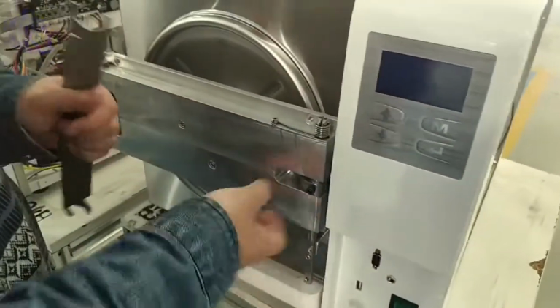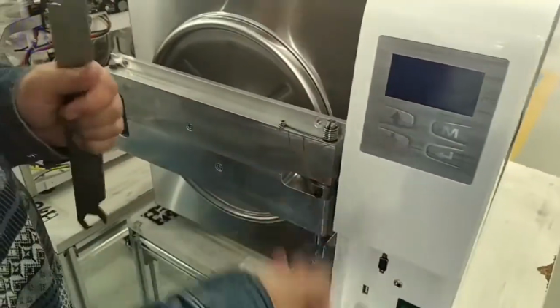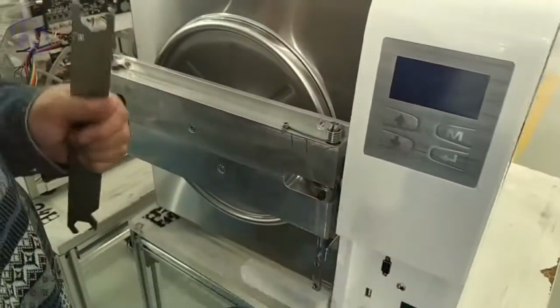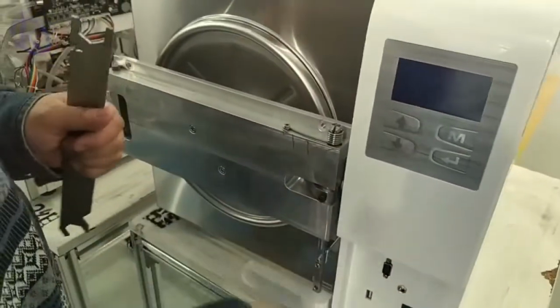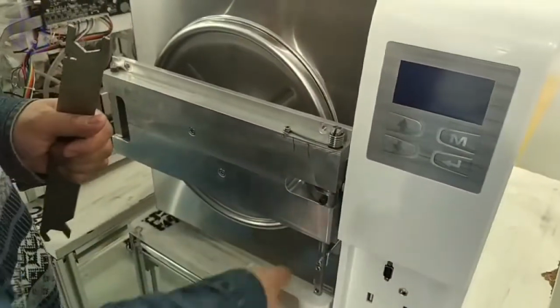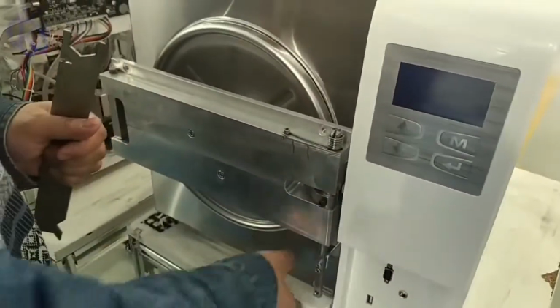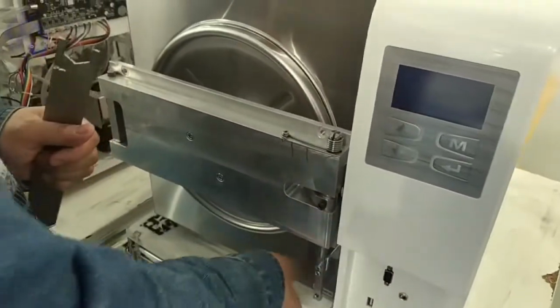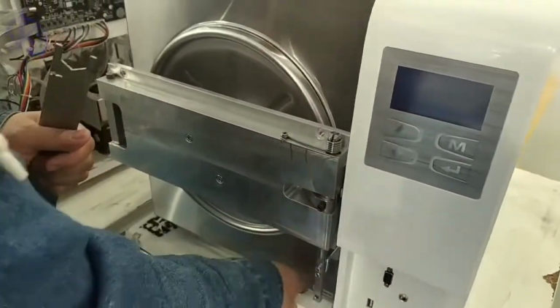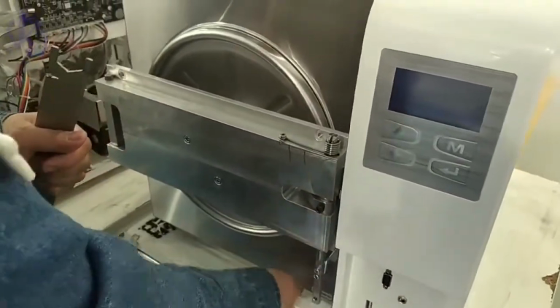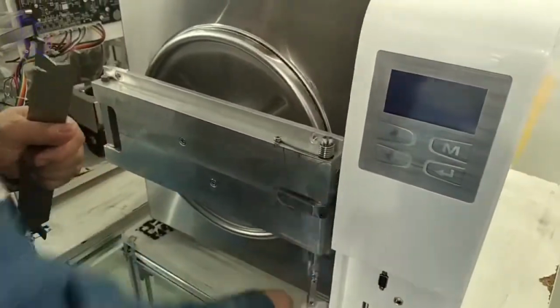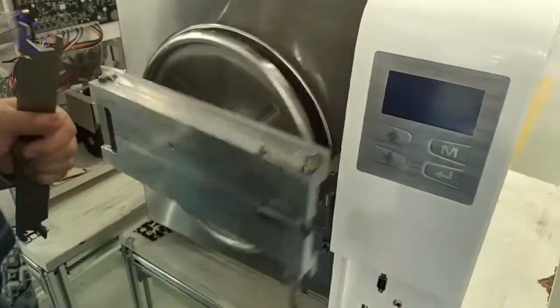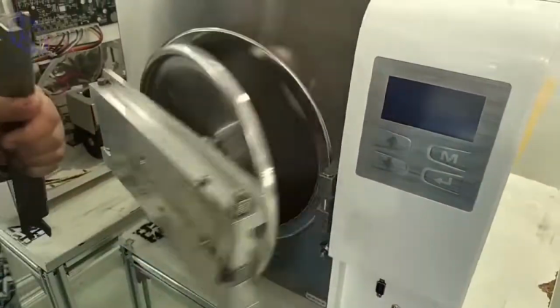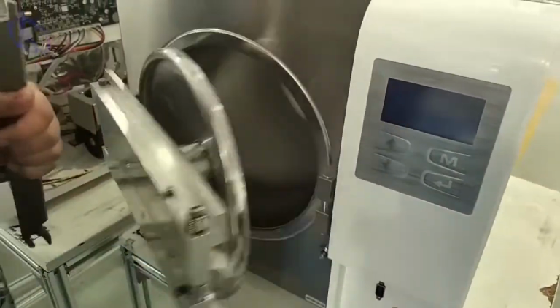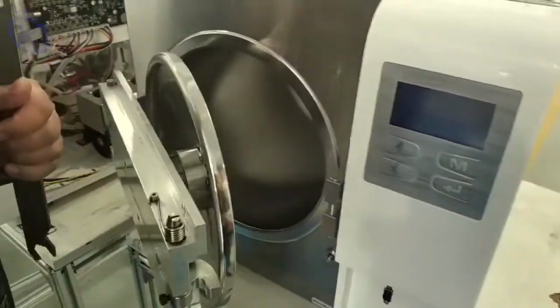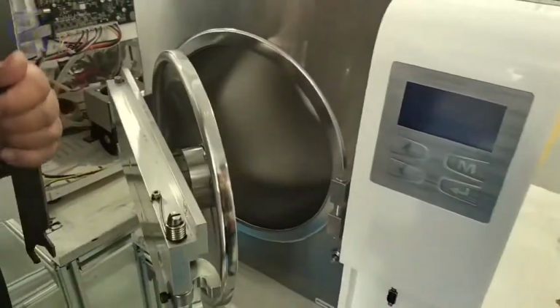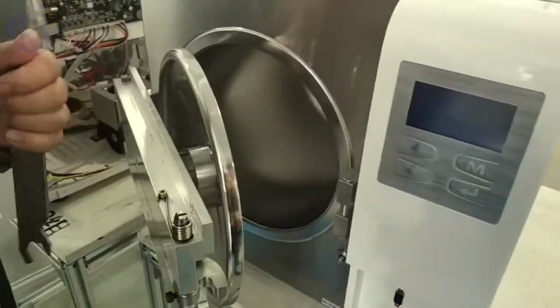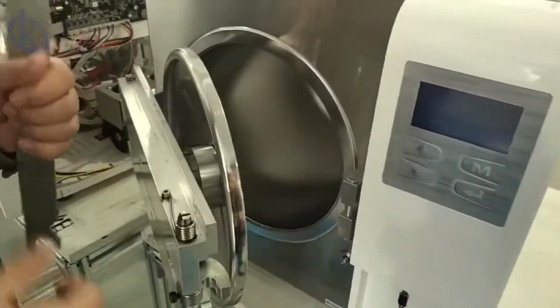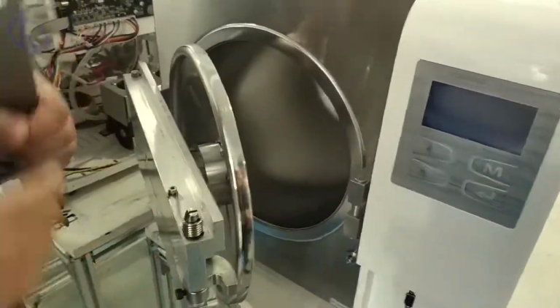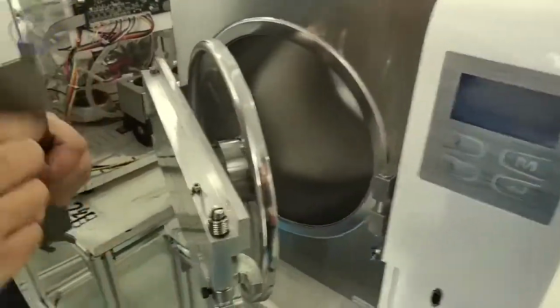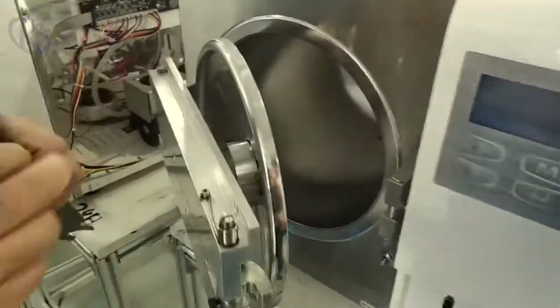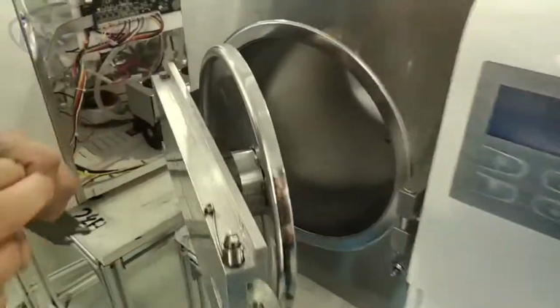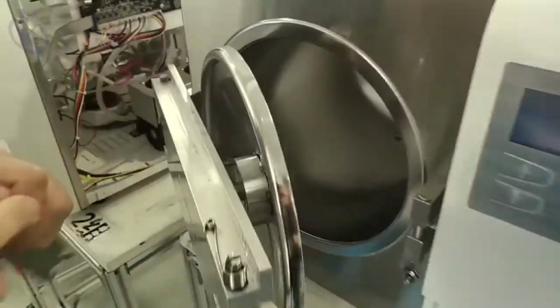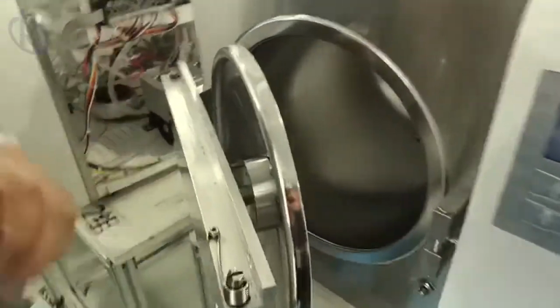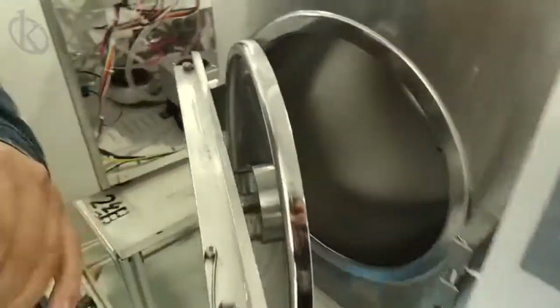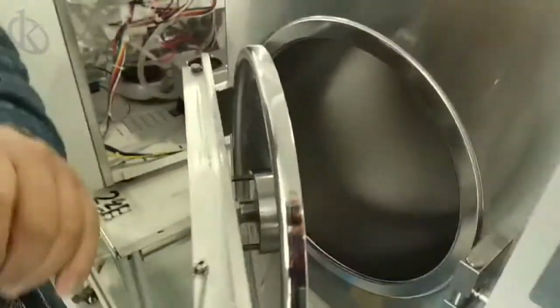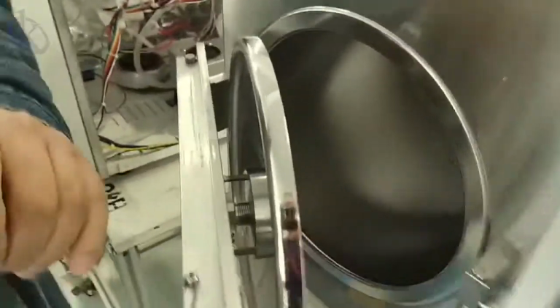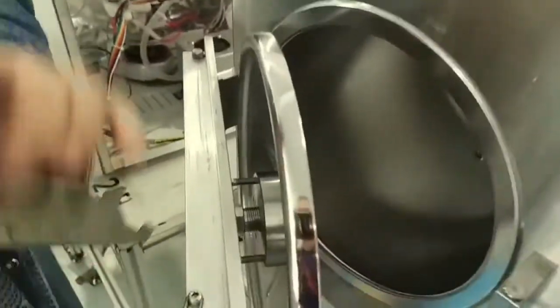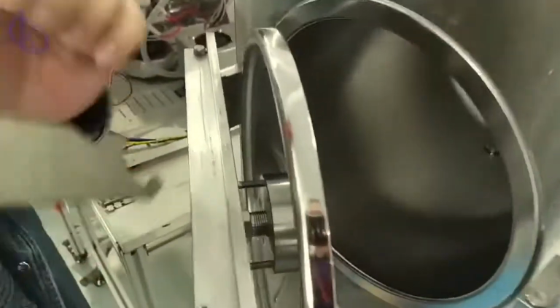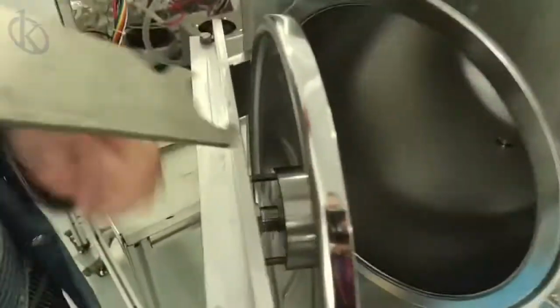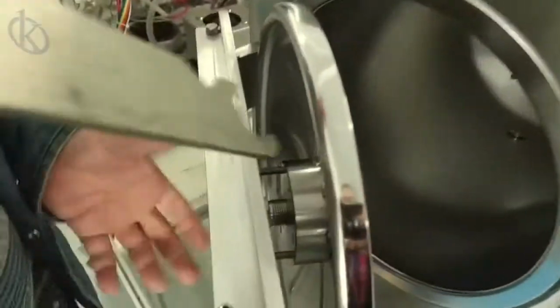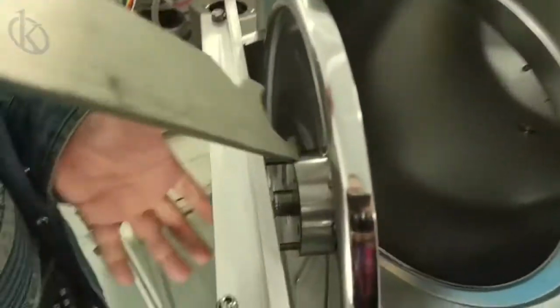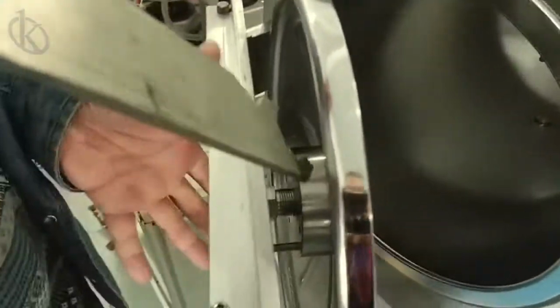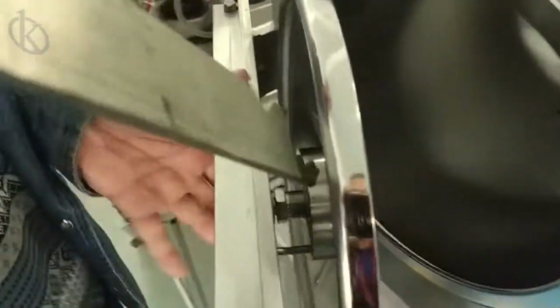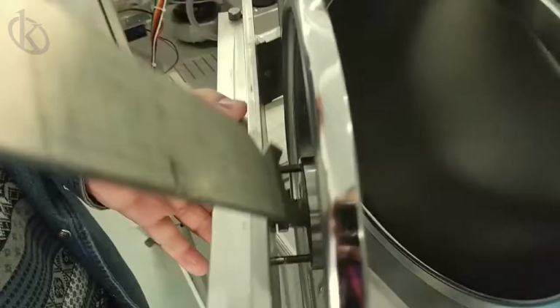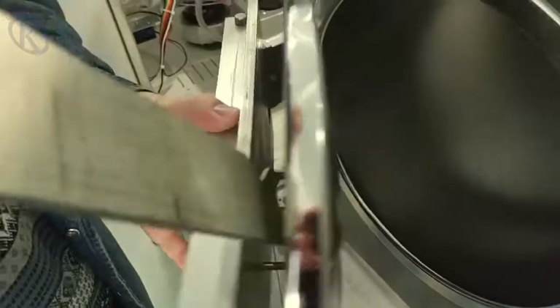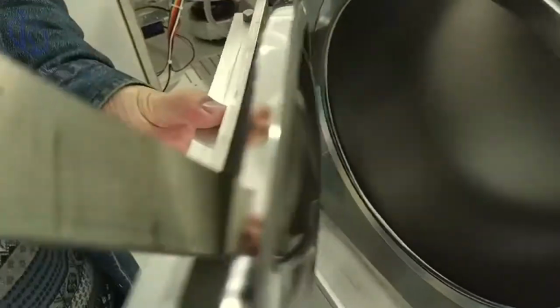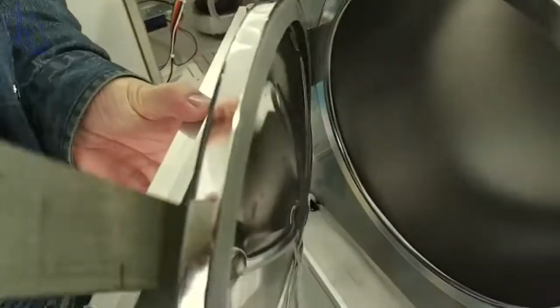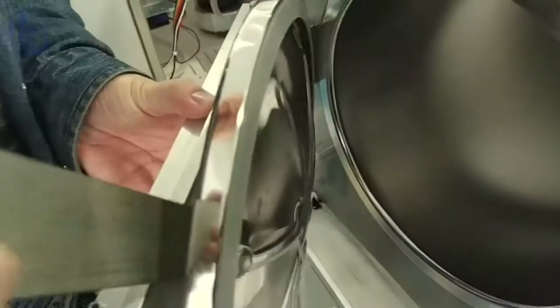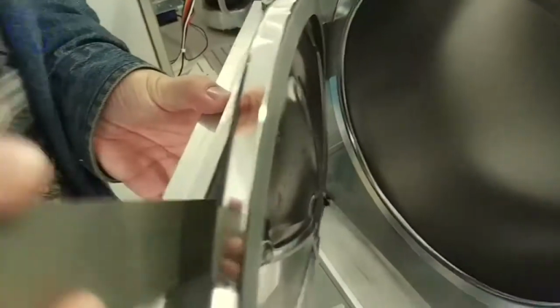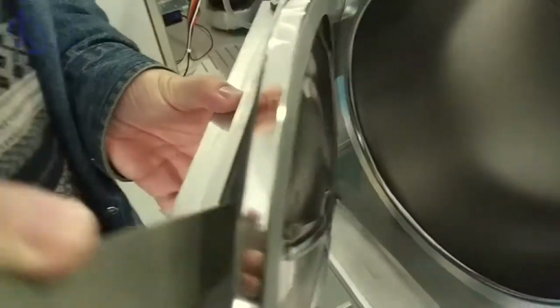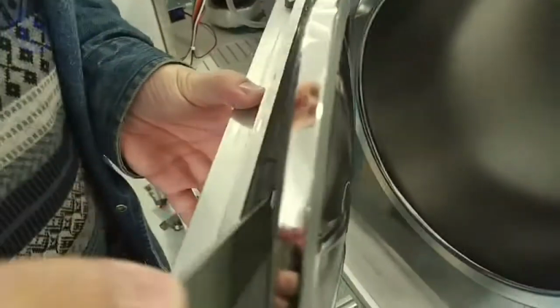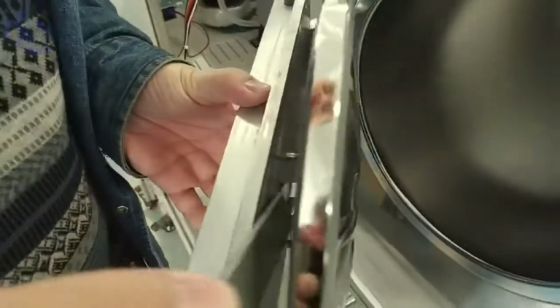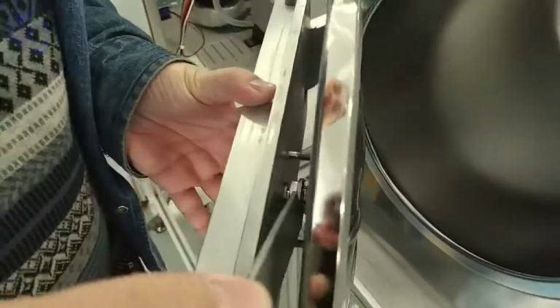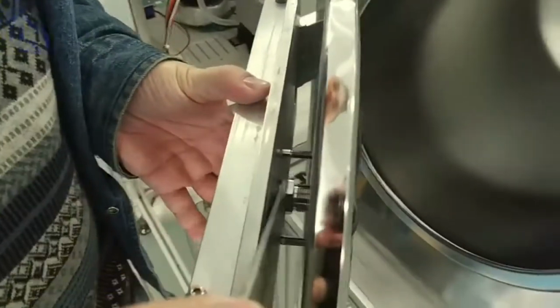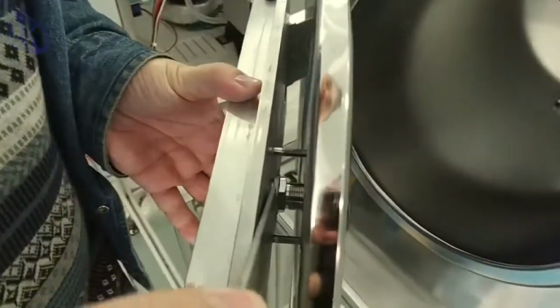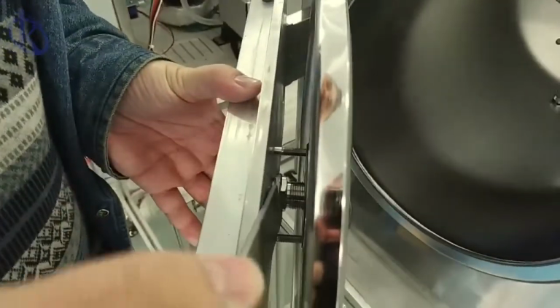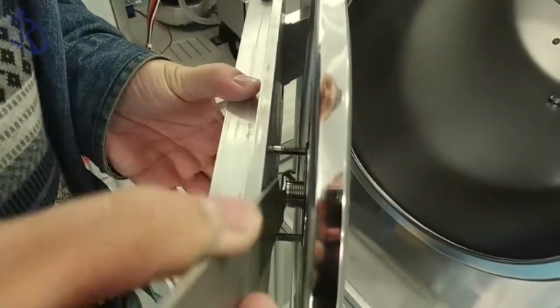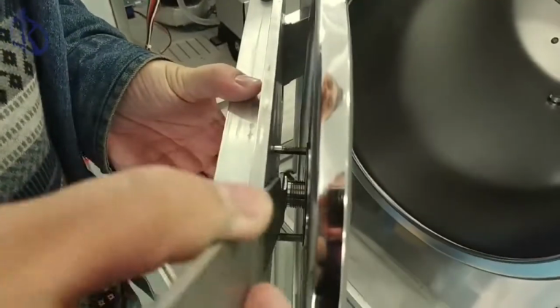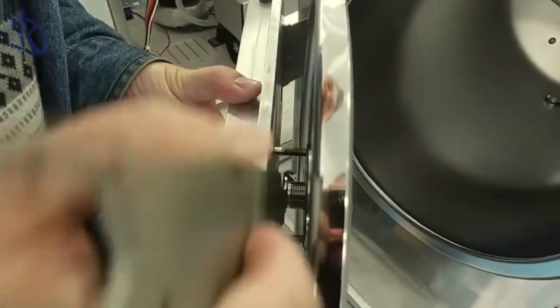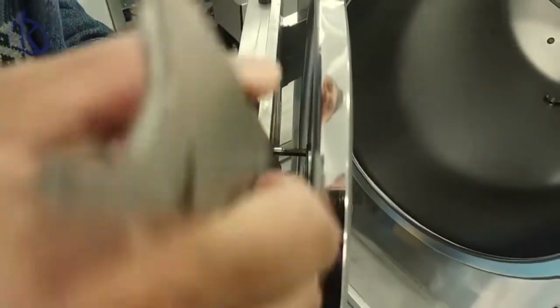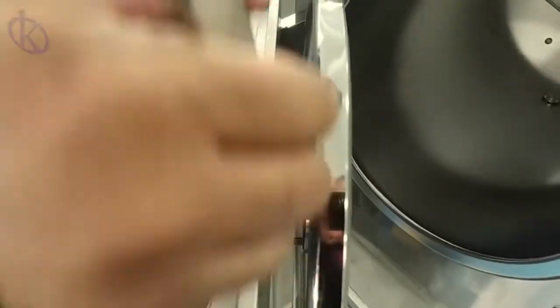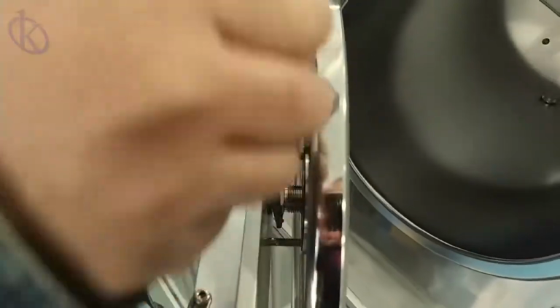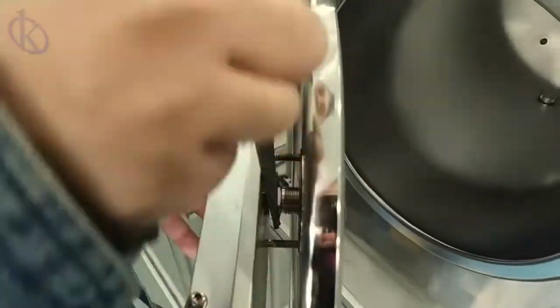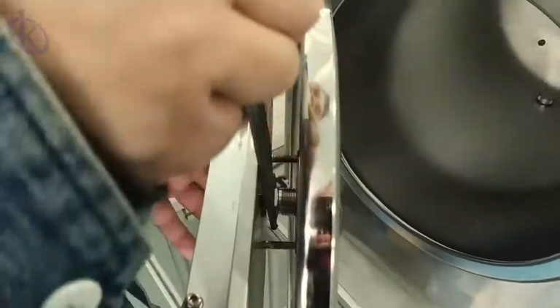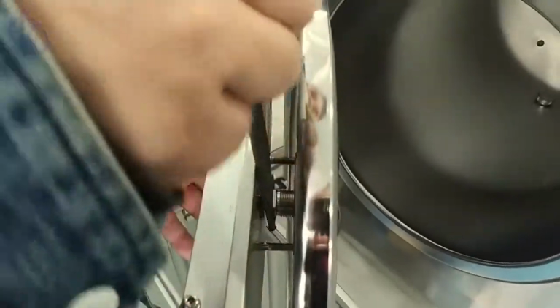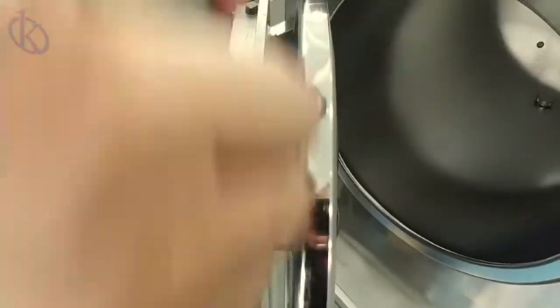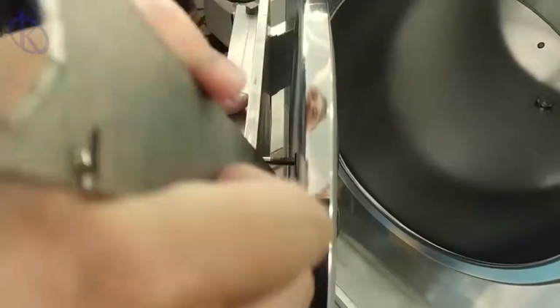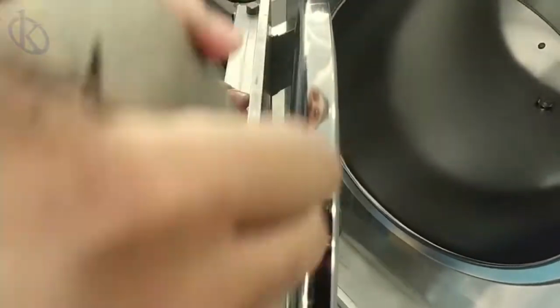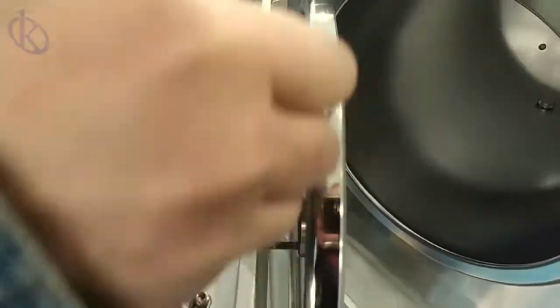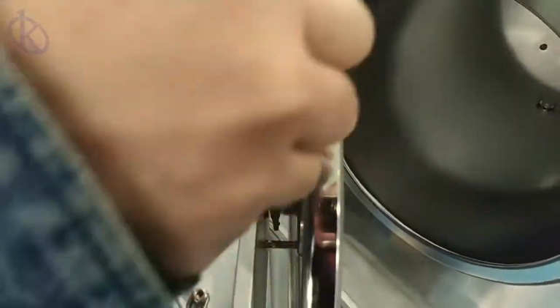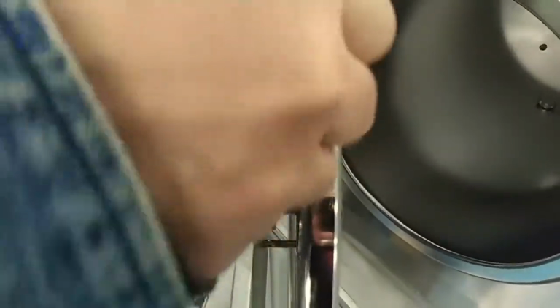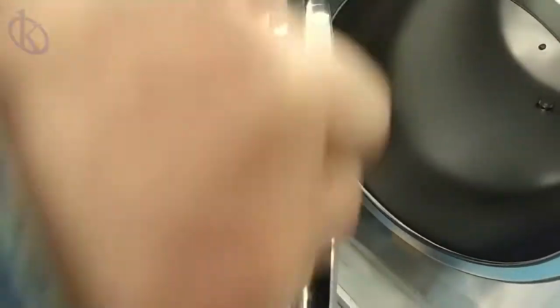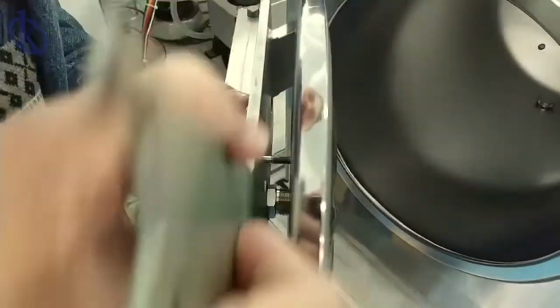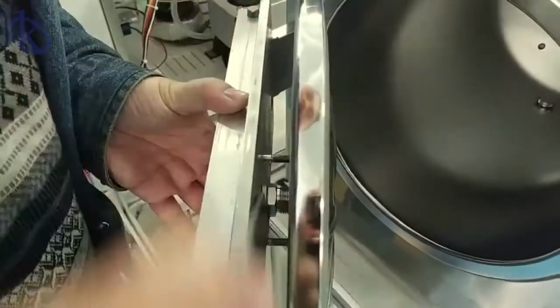From the 39 to 51 seconds, if all the above checks are okay, please check if the door is a bit loose and adjust it to be tighter.